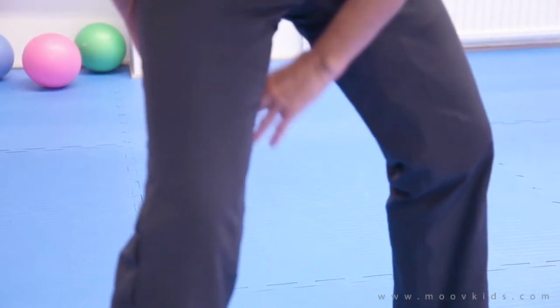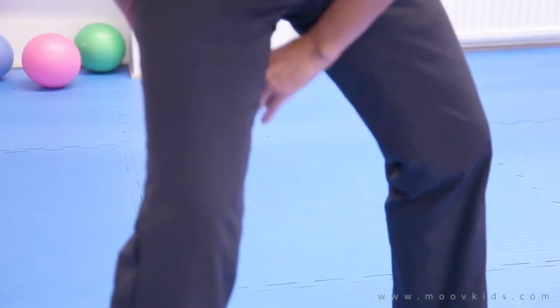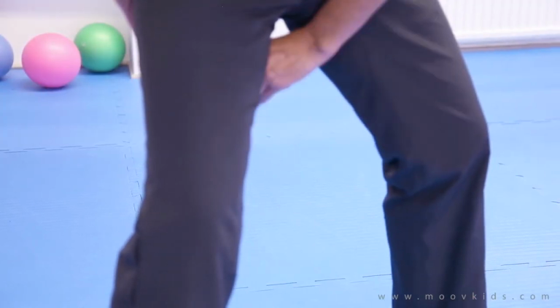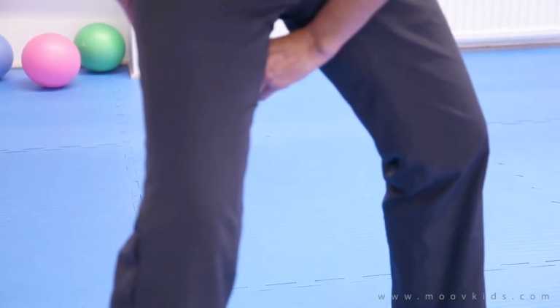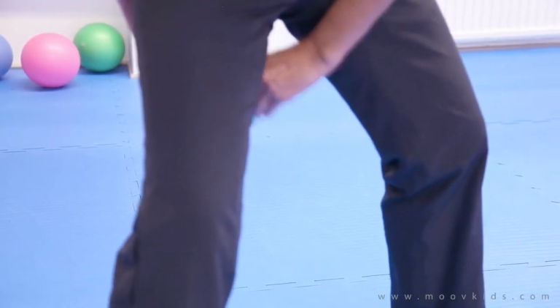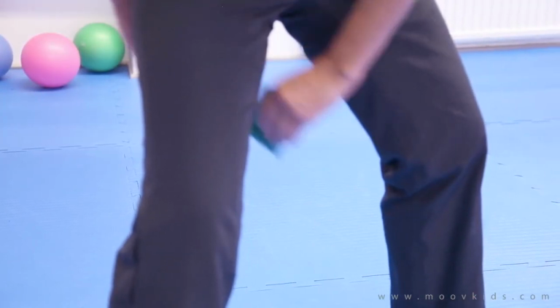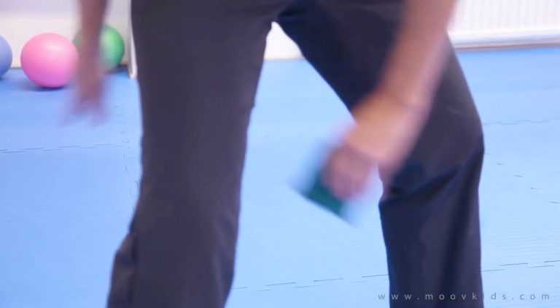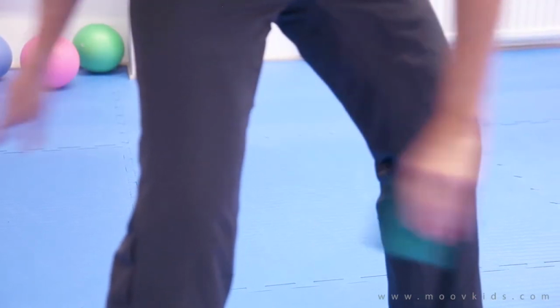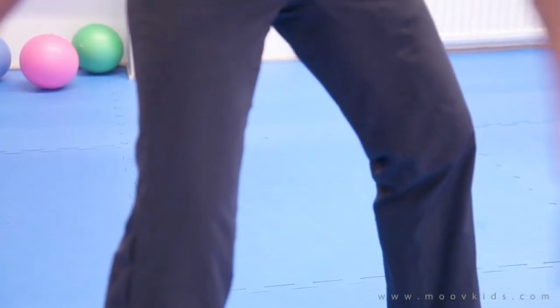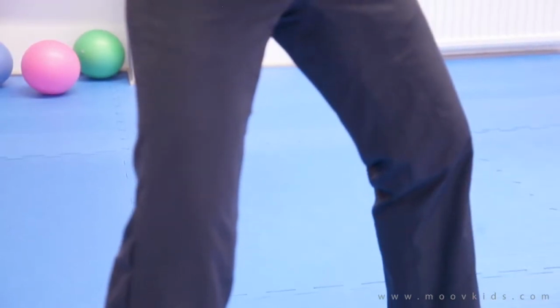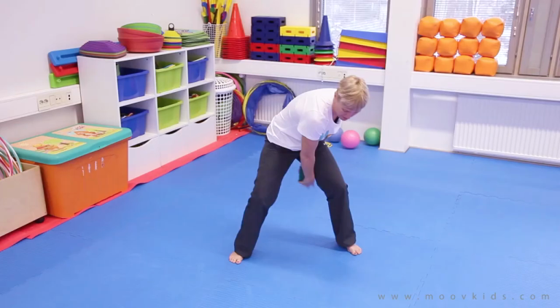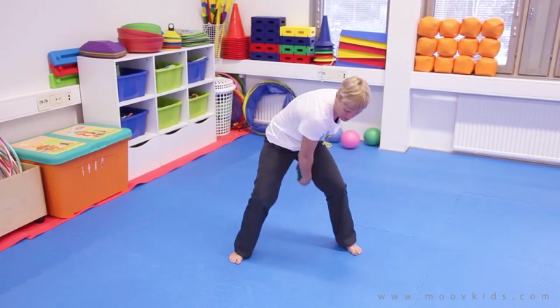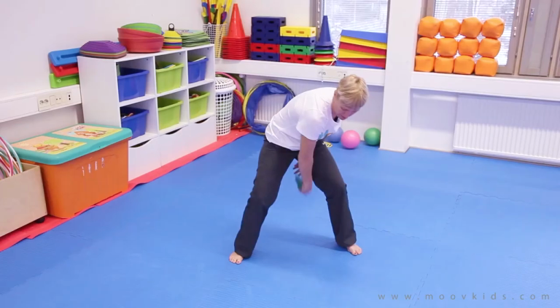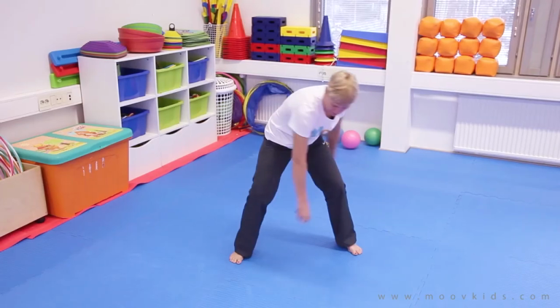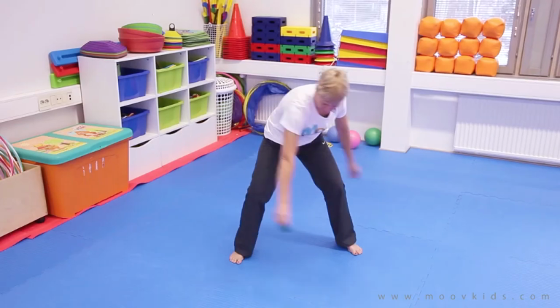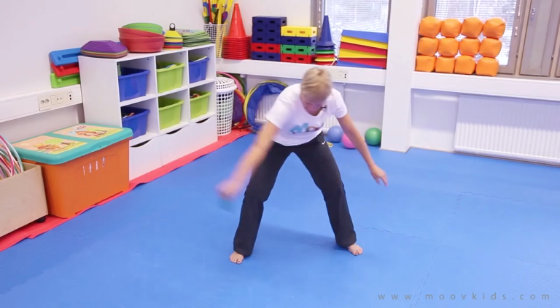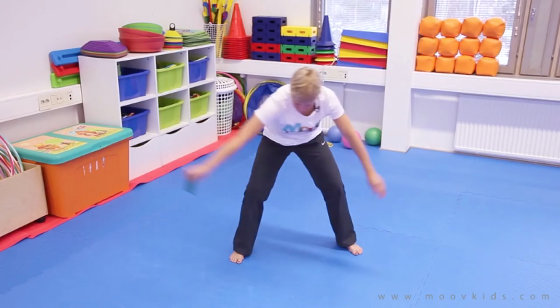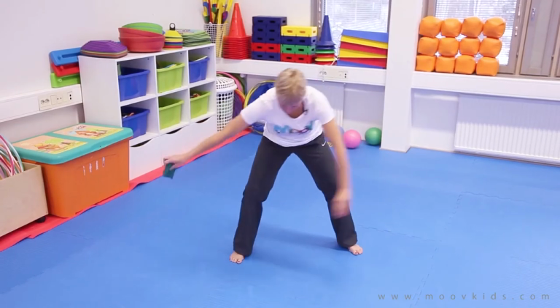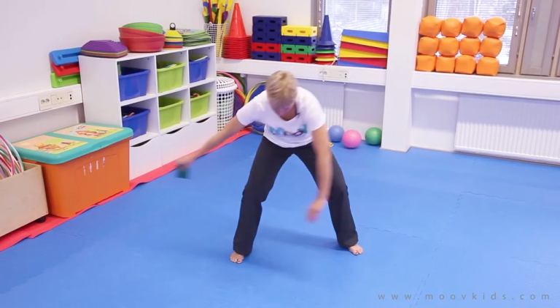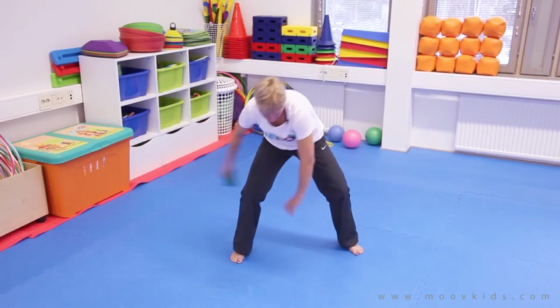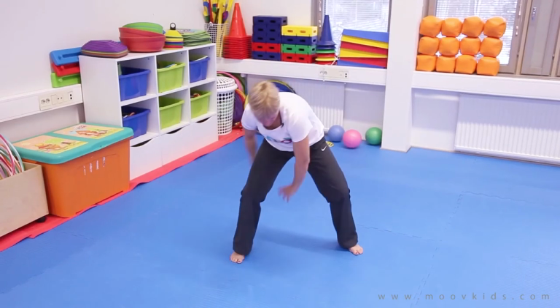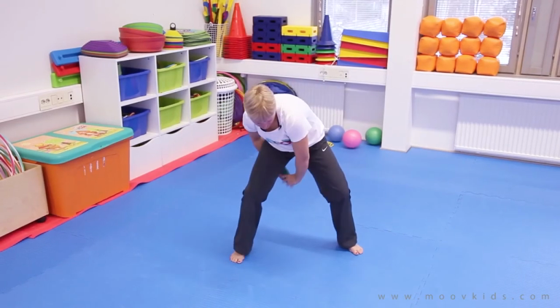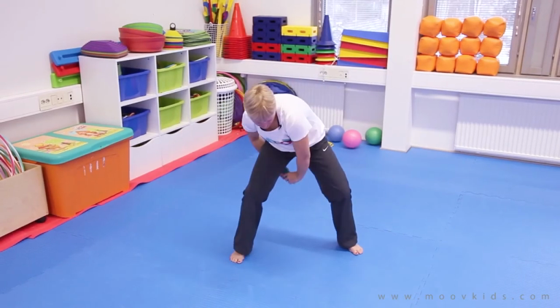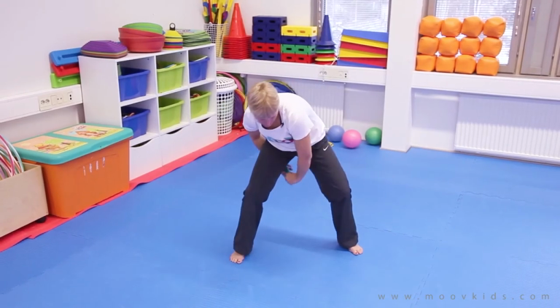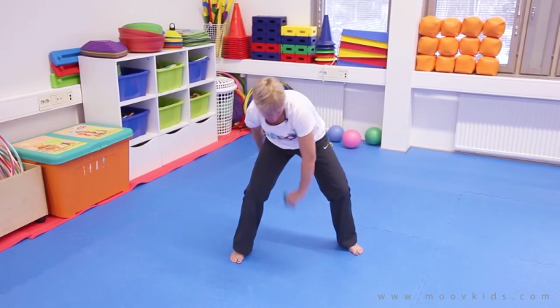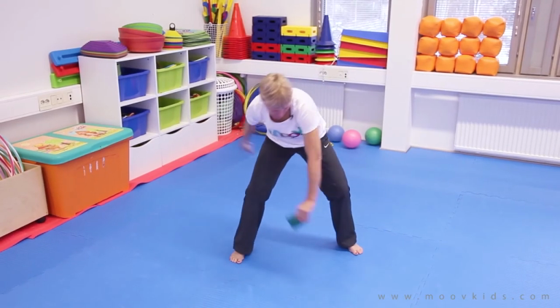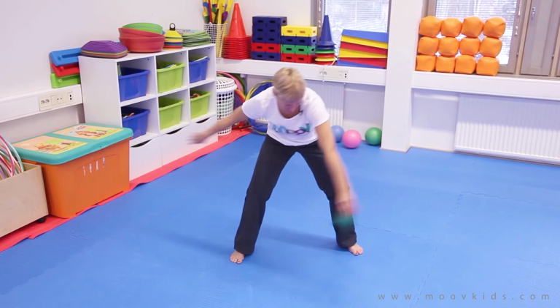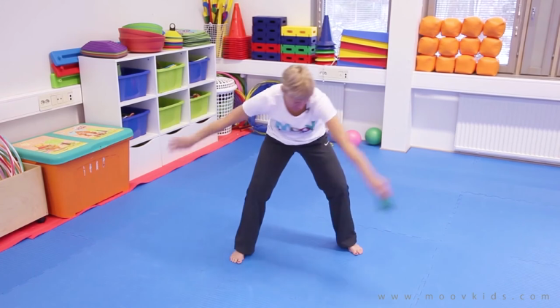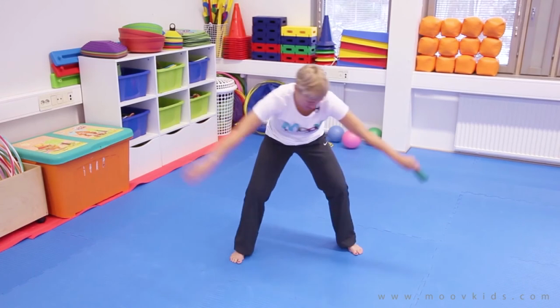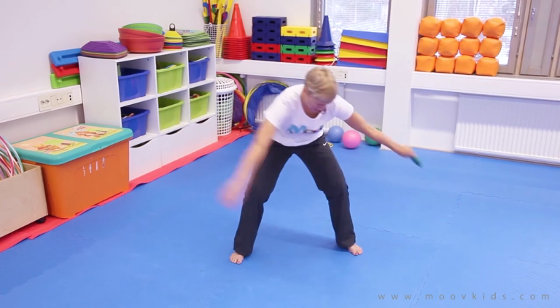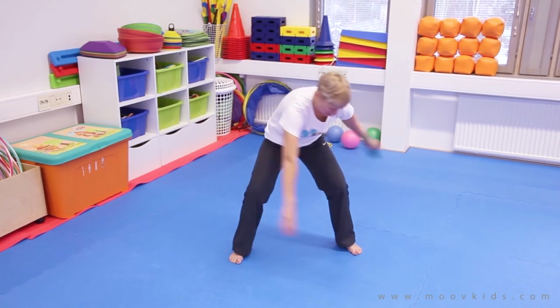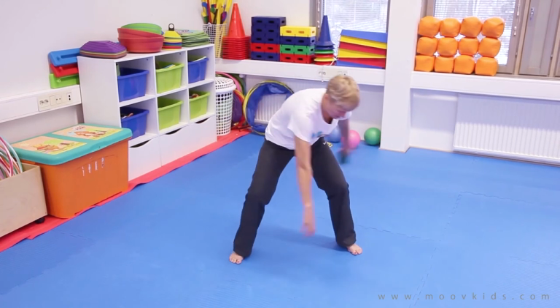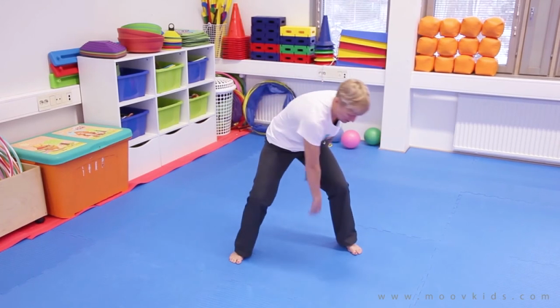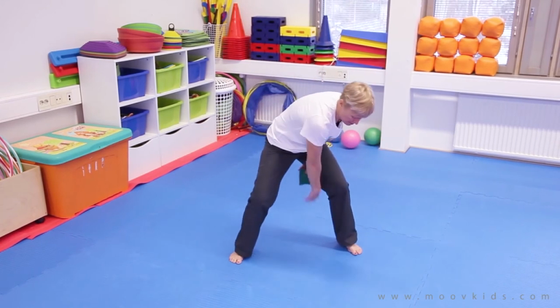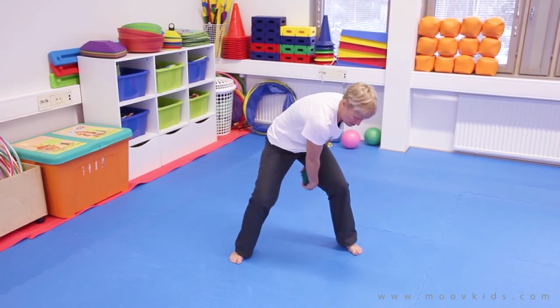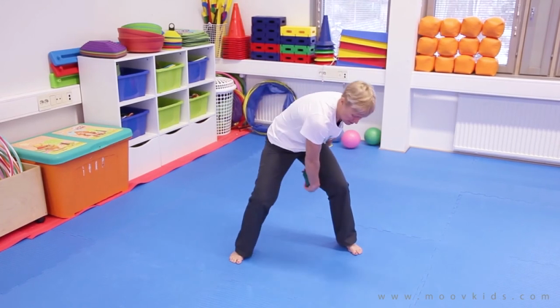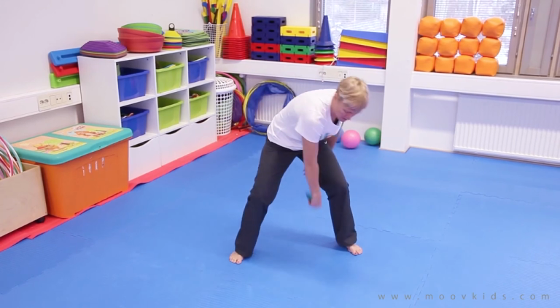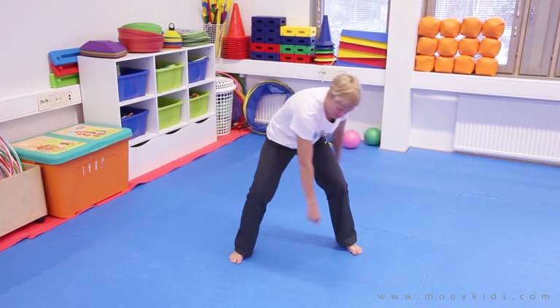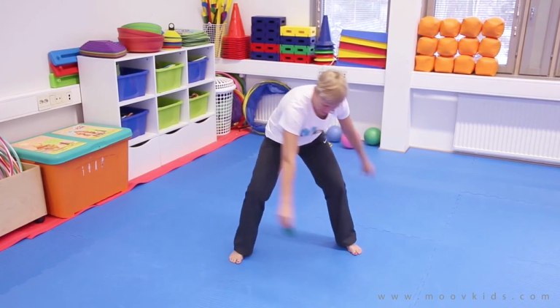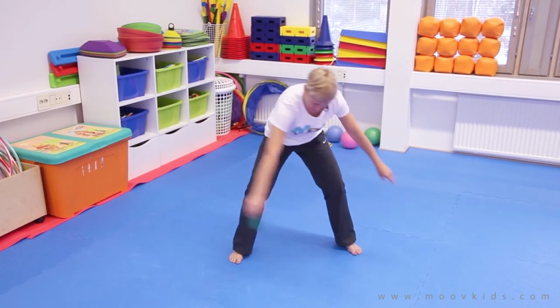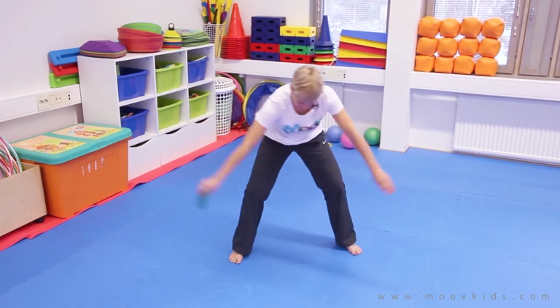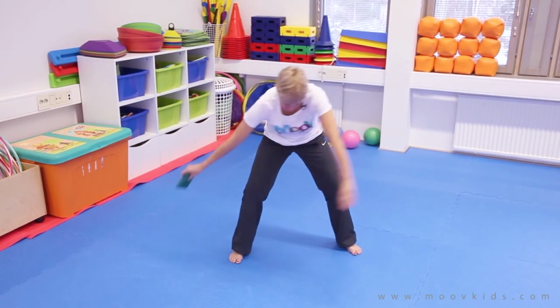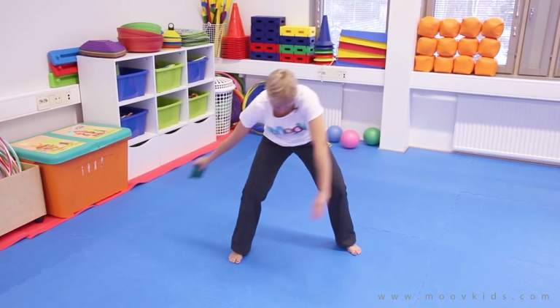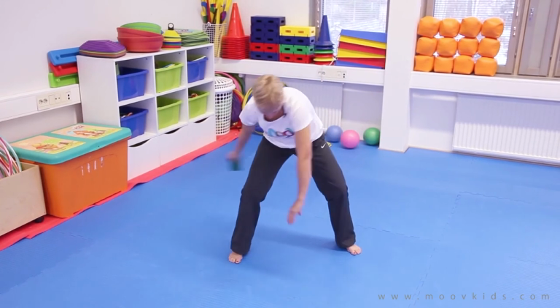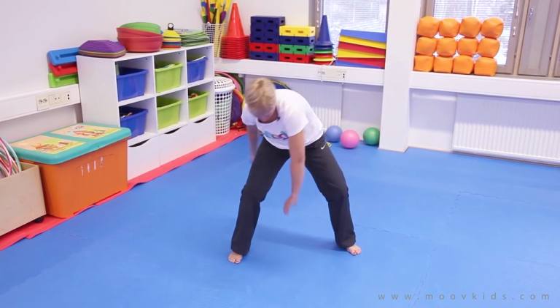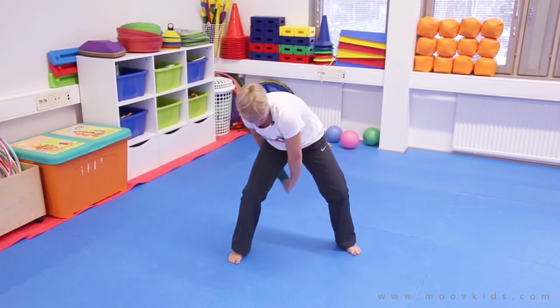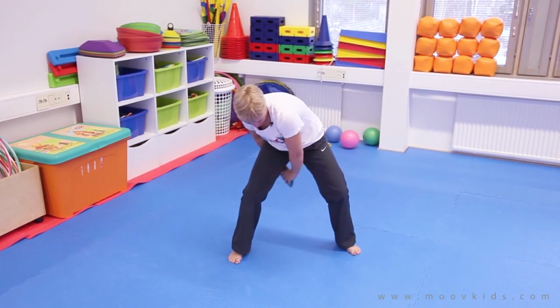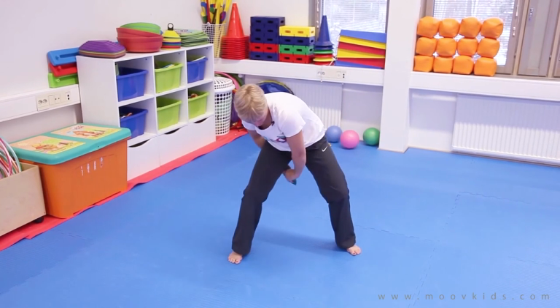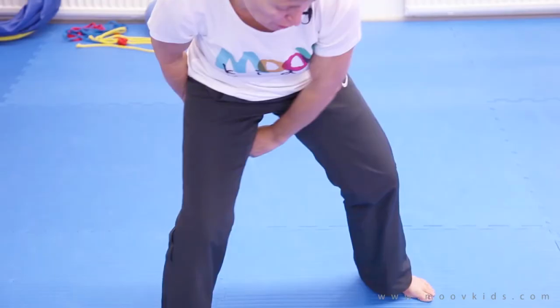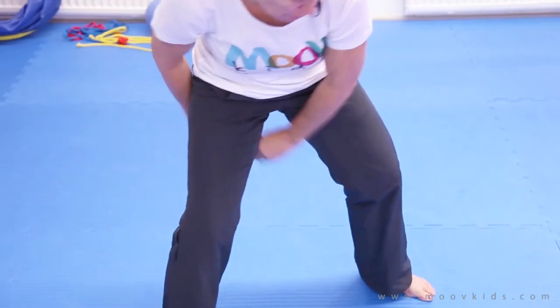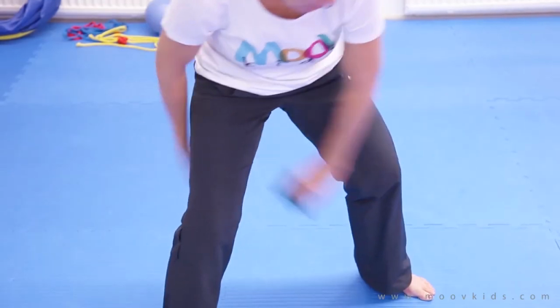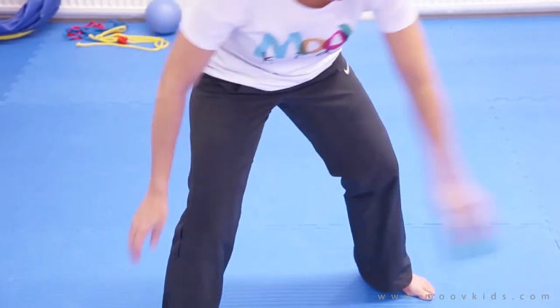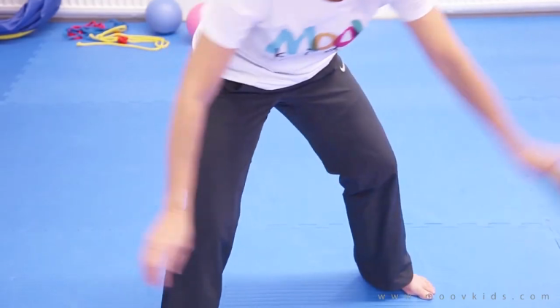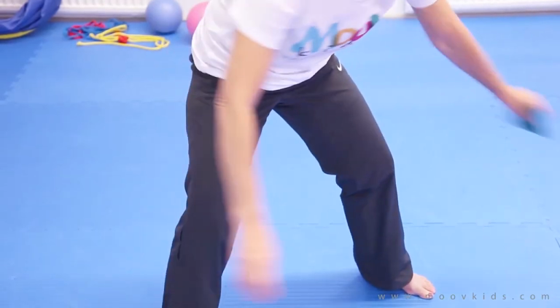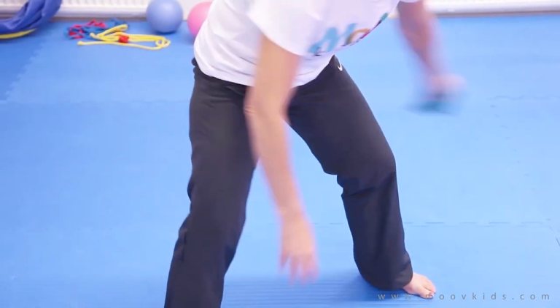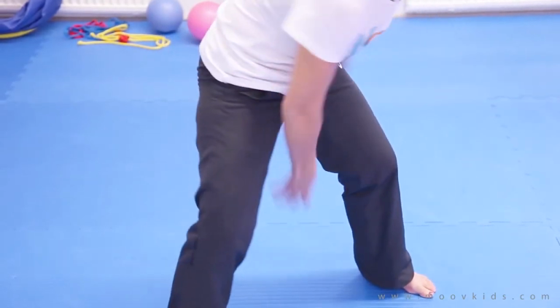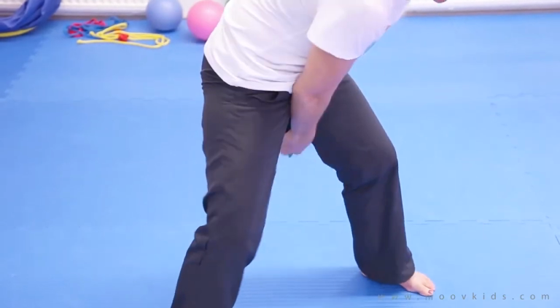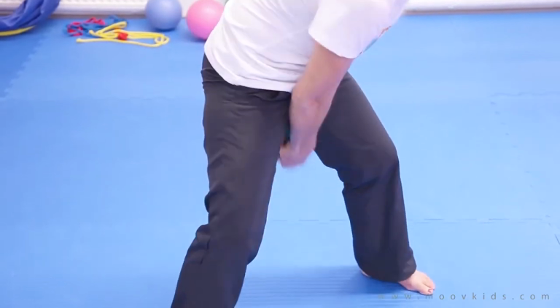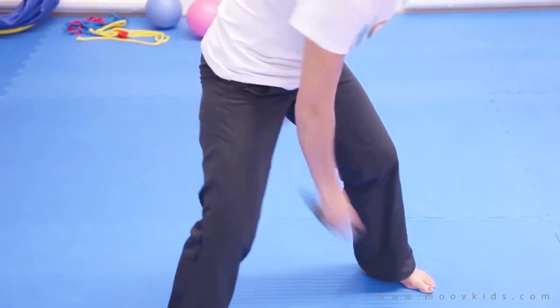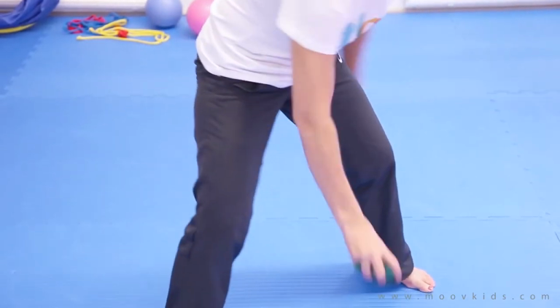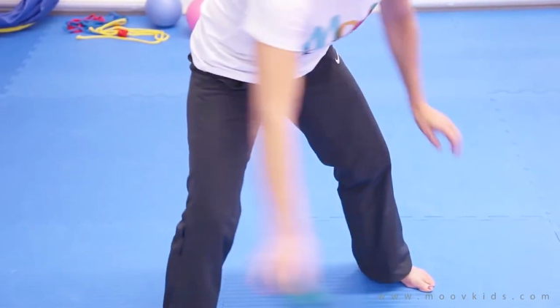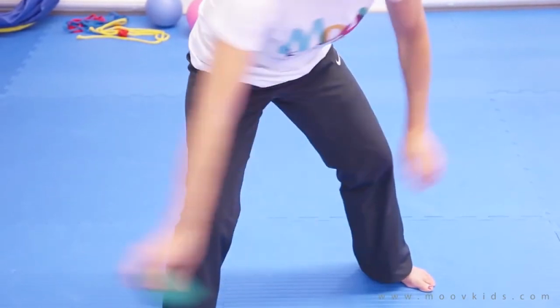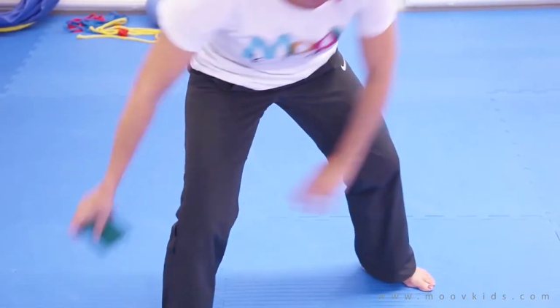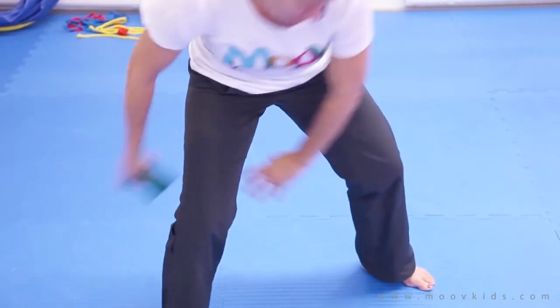And as you get better at this, you can start going faster and faster.